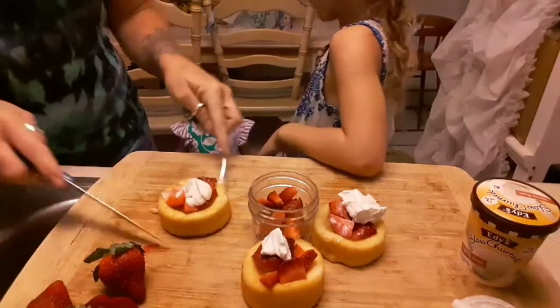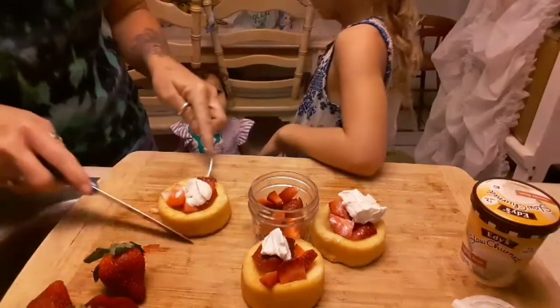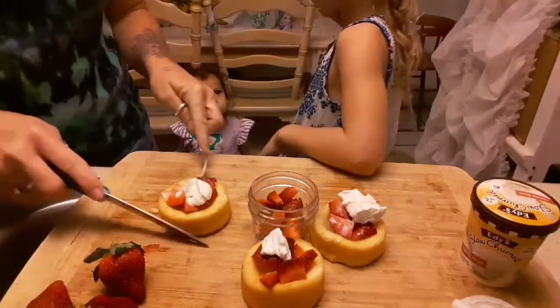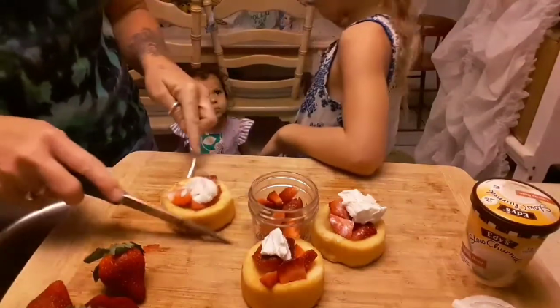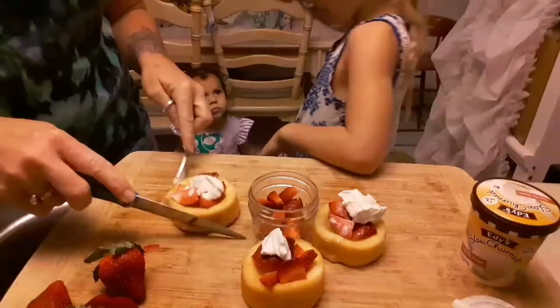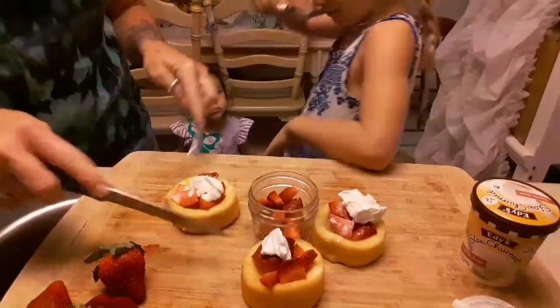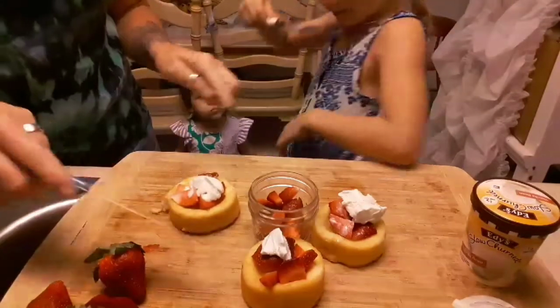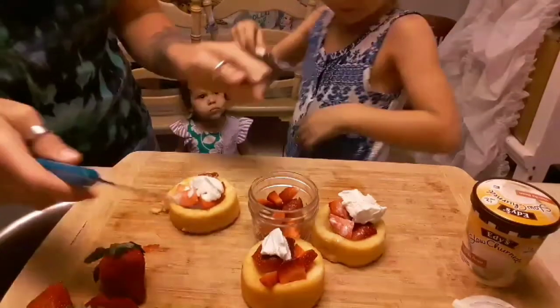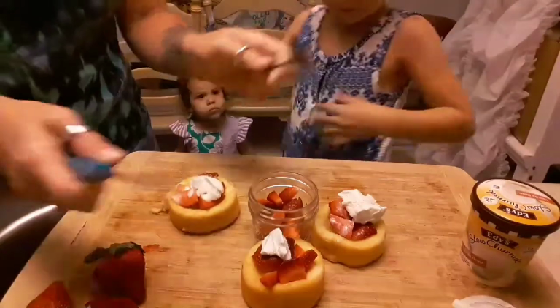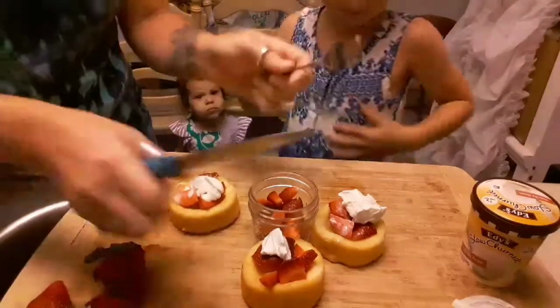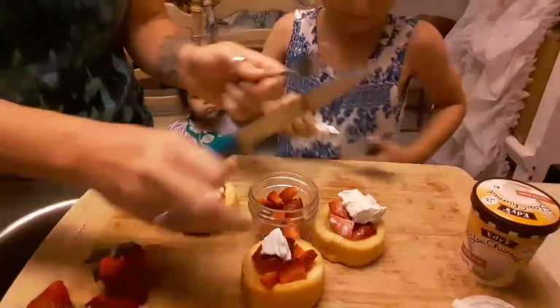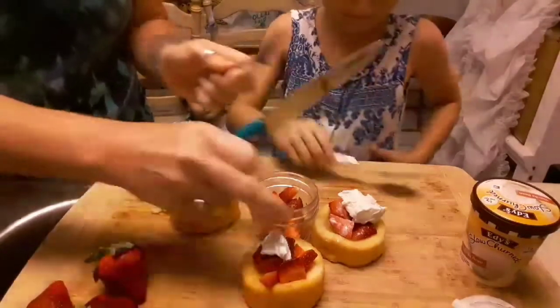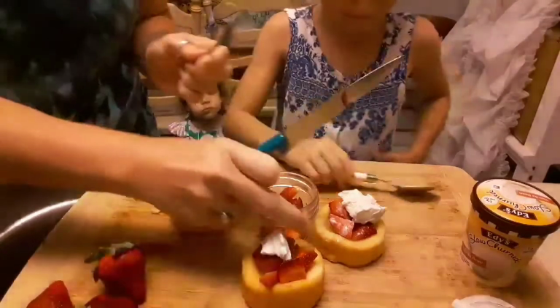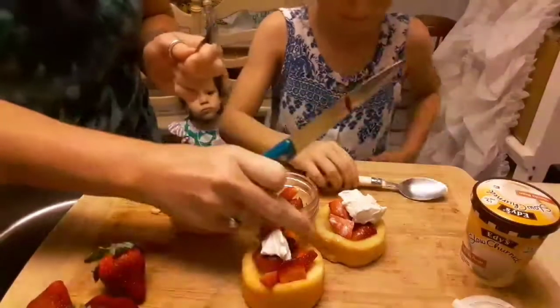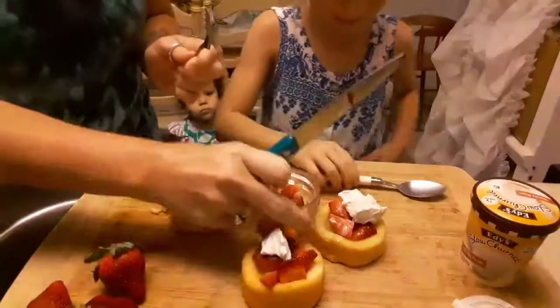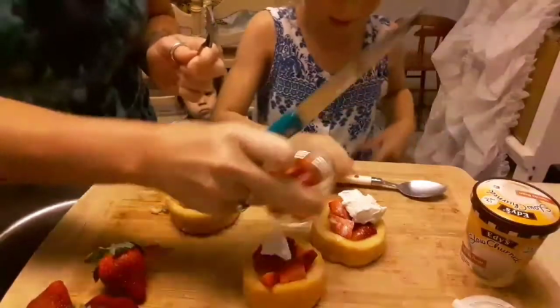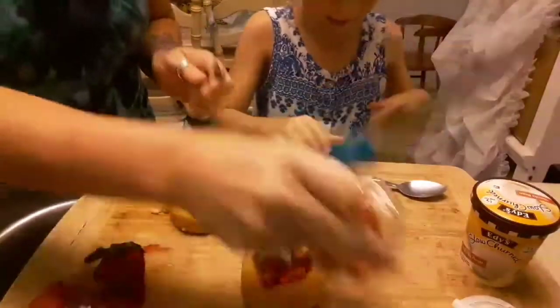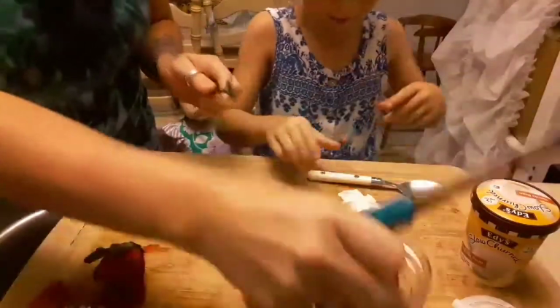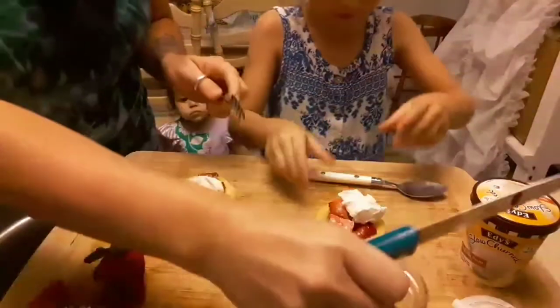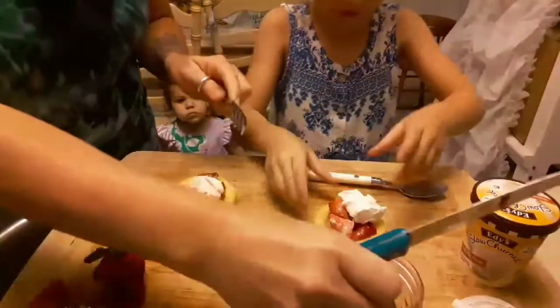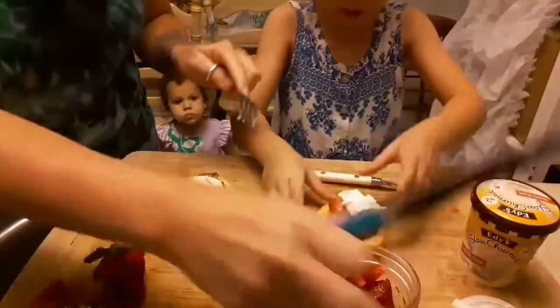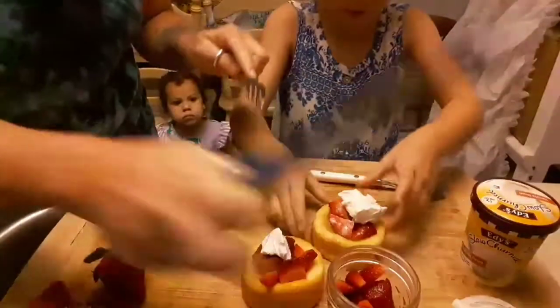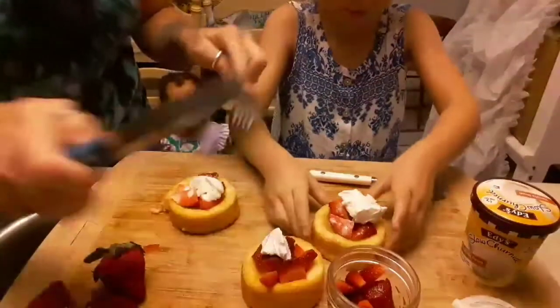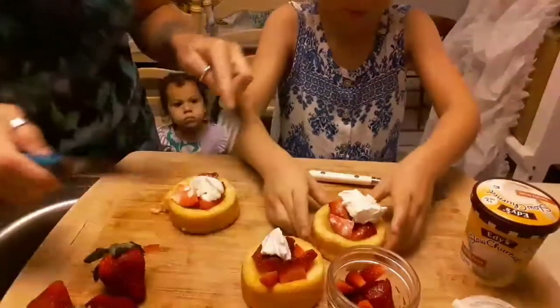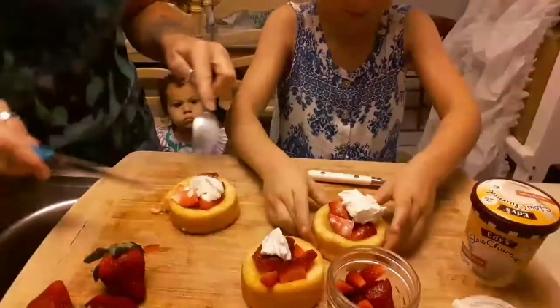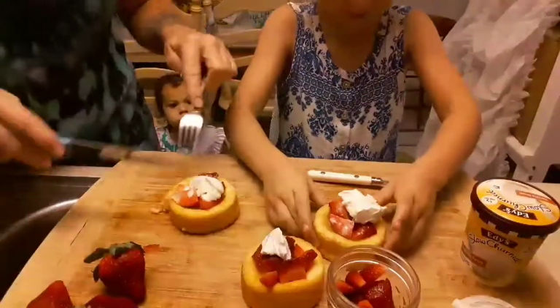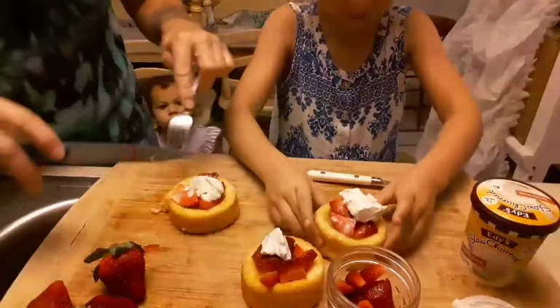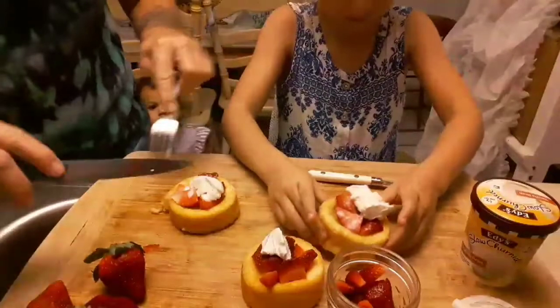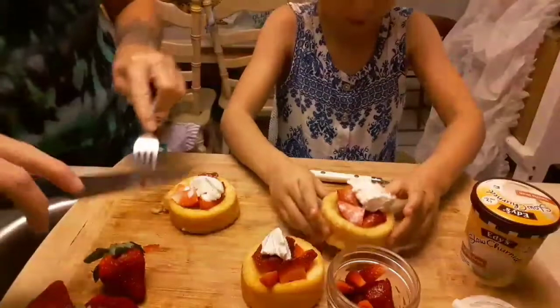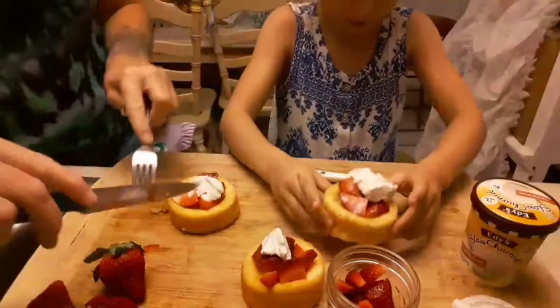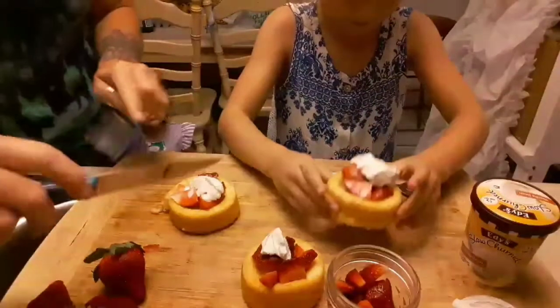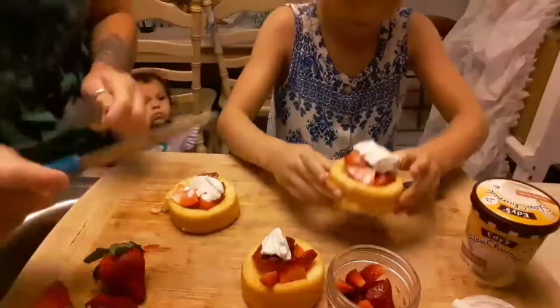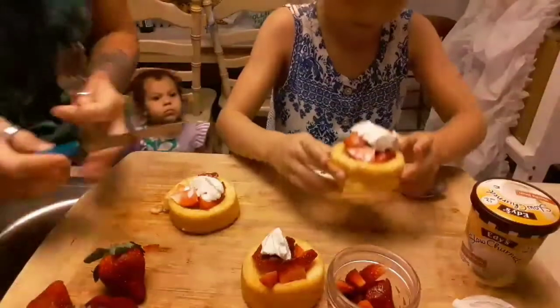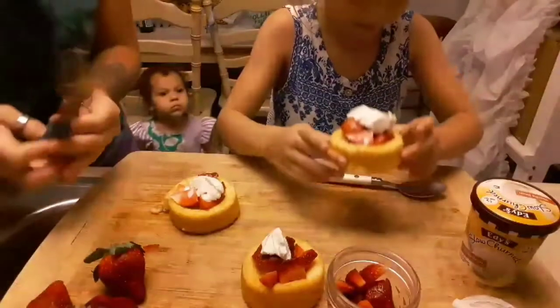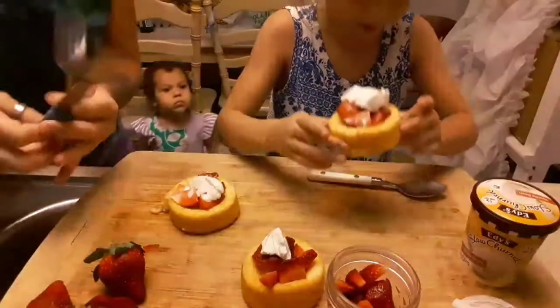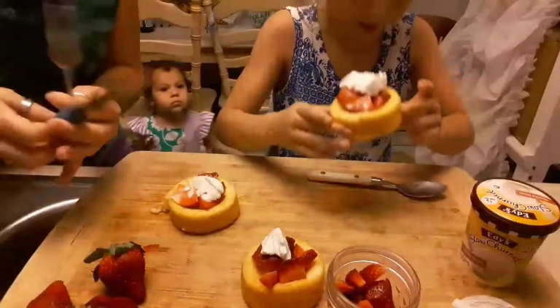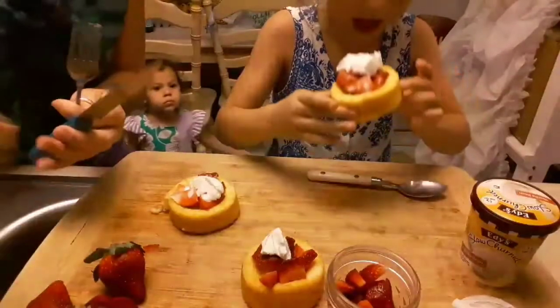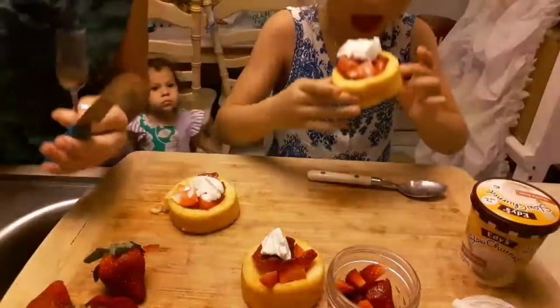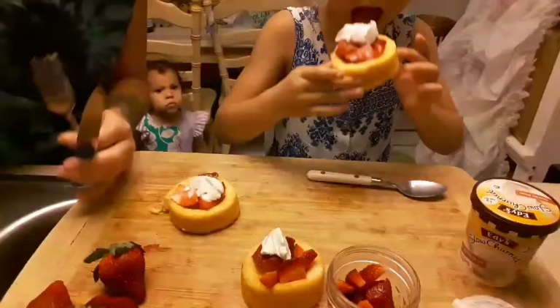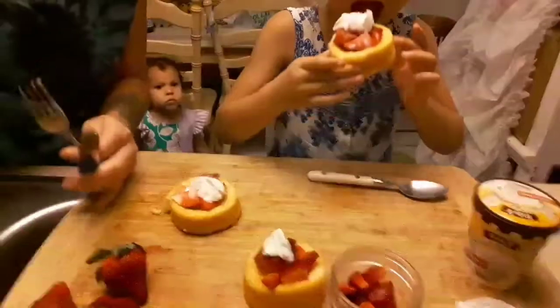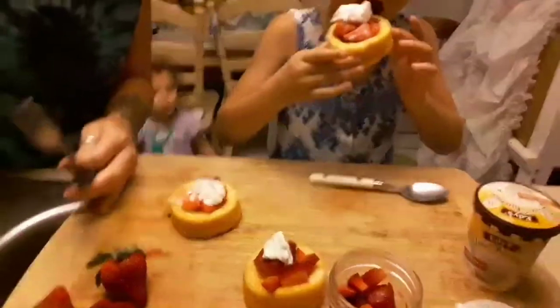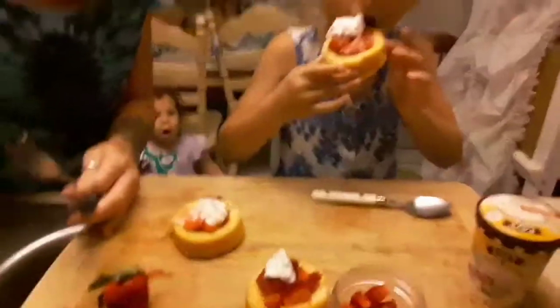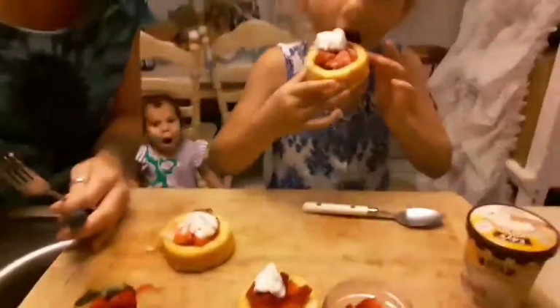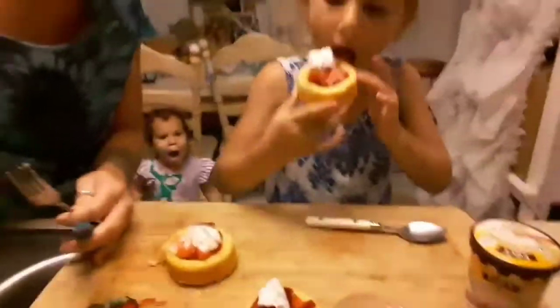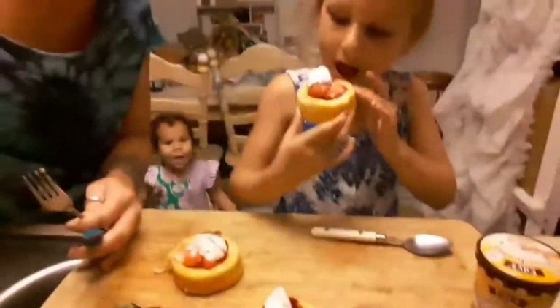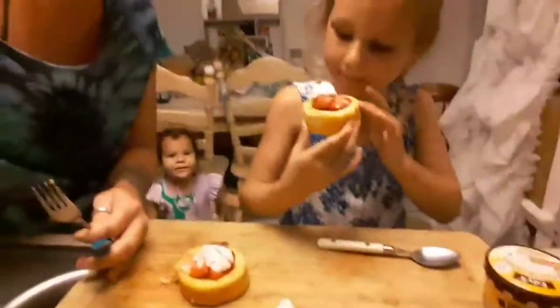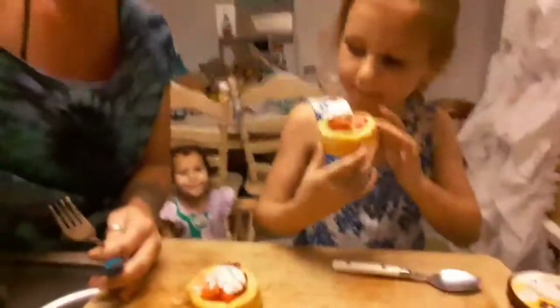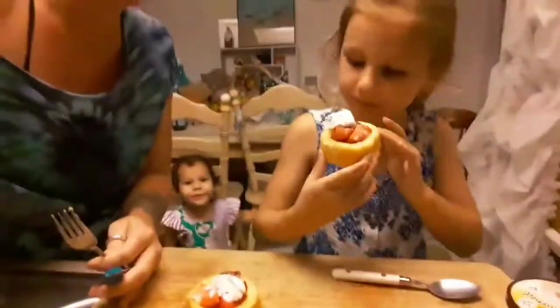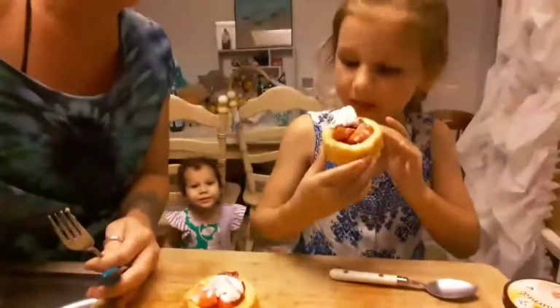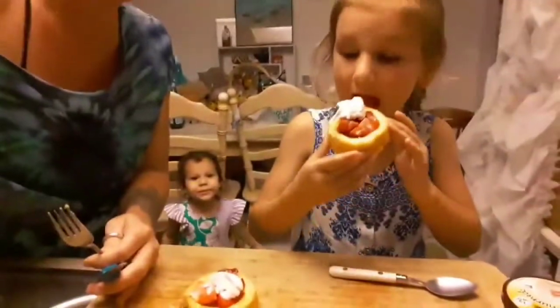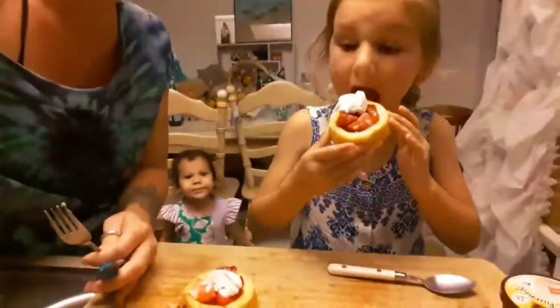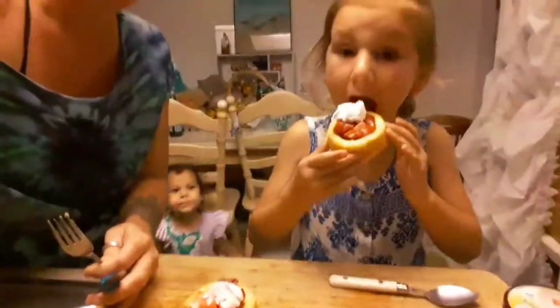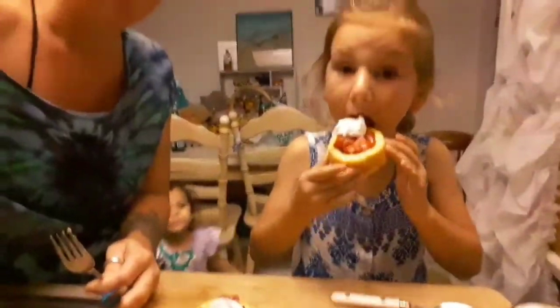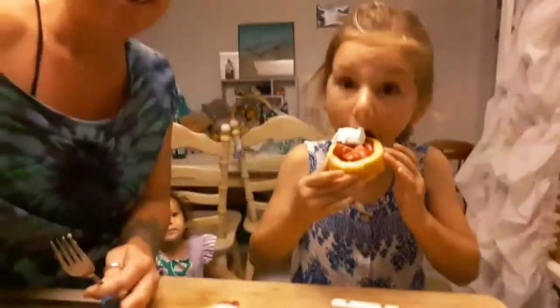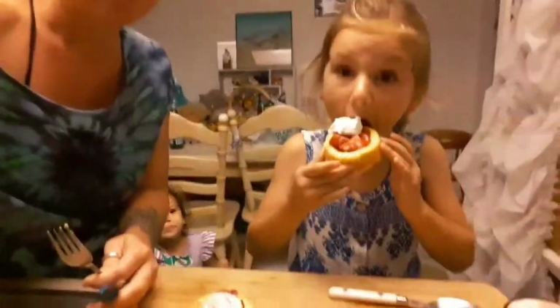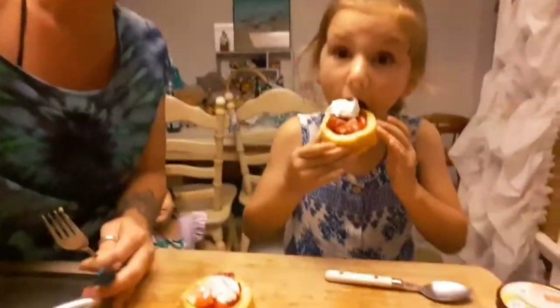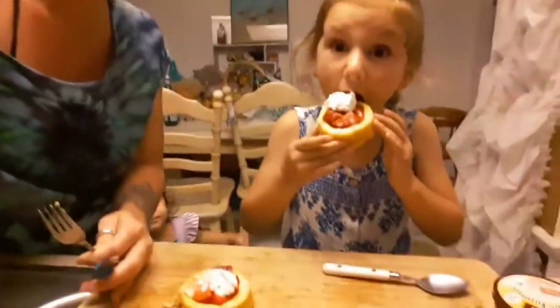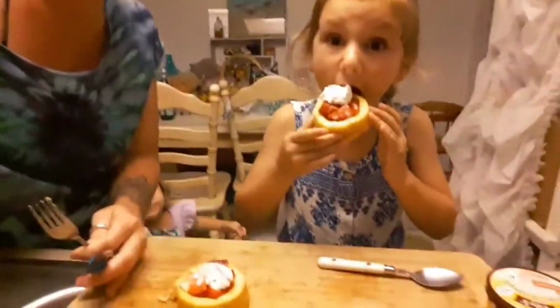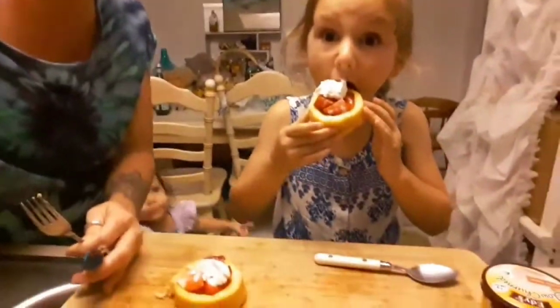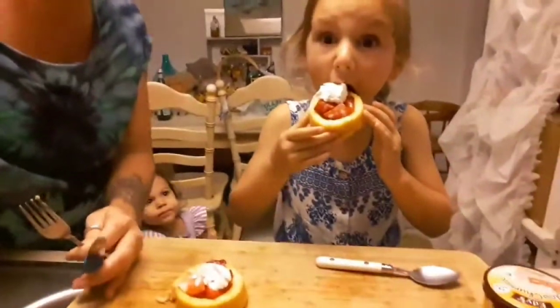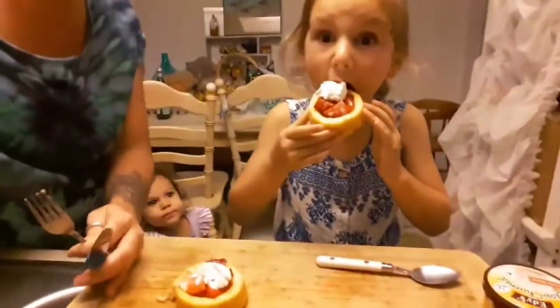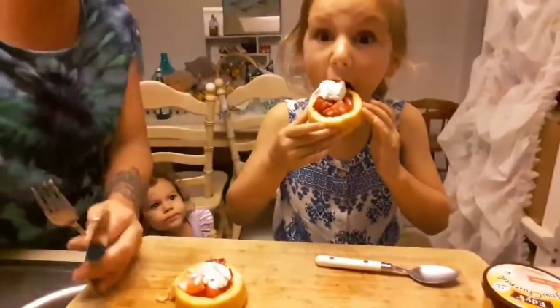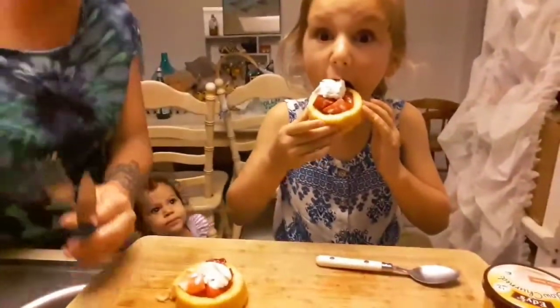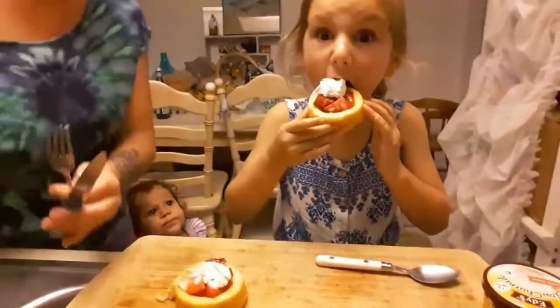Come over here Ruby, try it! Go ahead and try yours. Mmm — this one? Yeah, take a bite. I'm getting yours, Ruby.